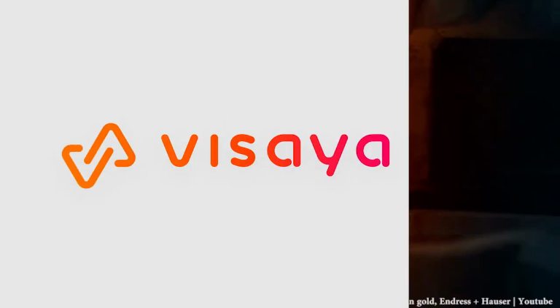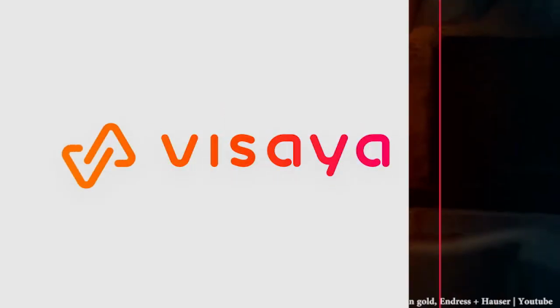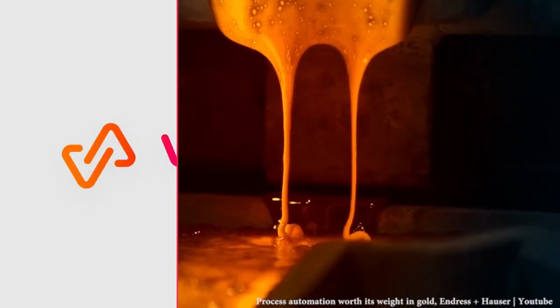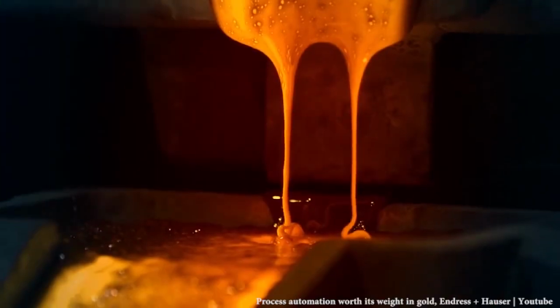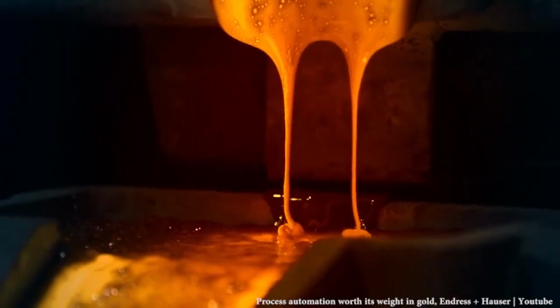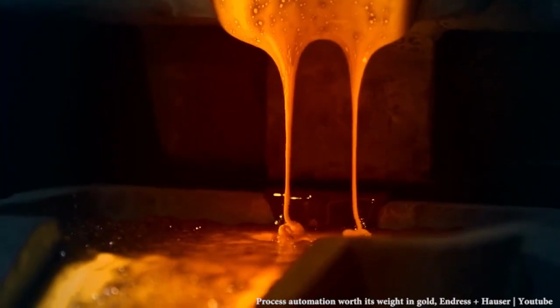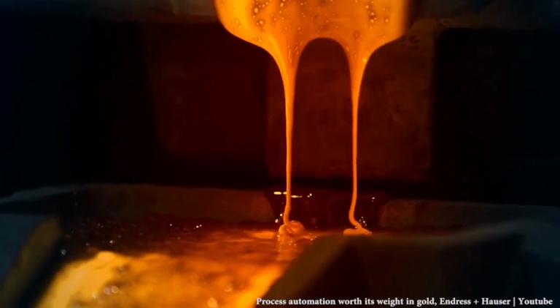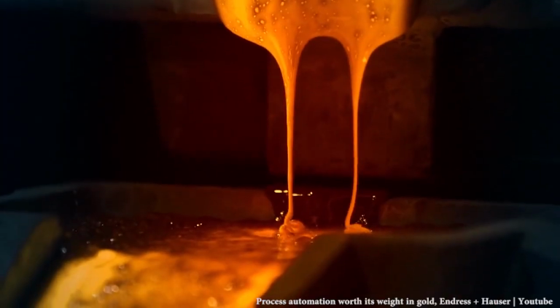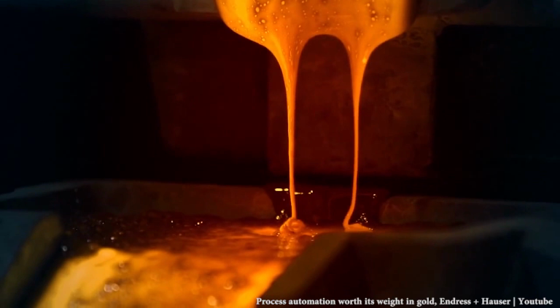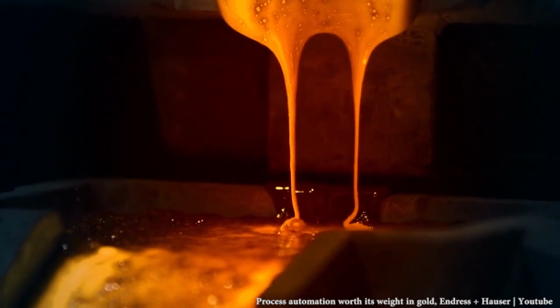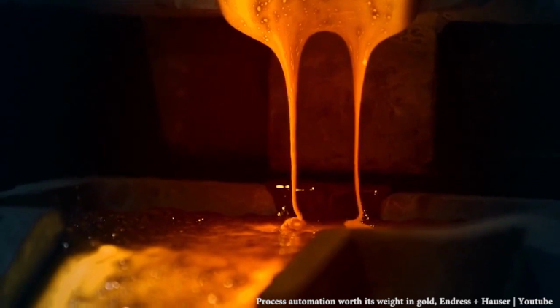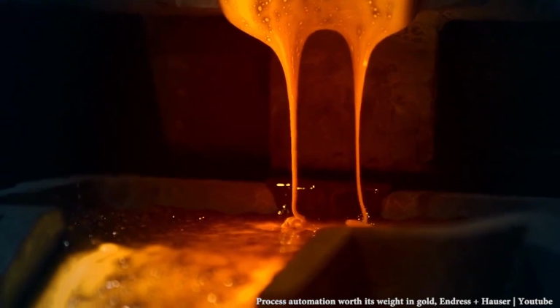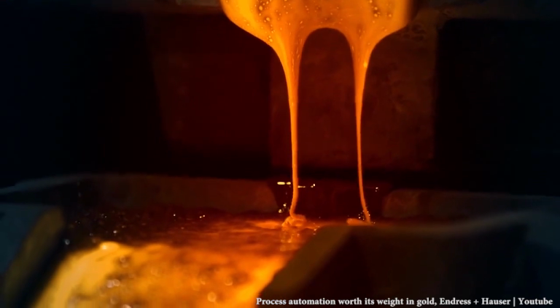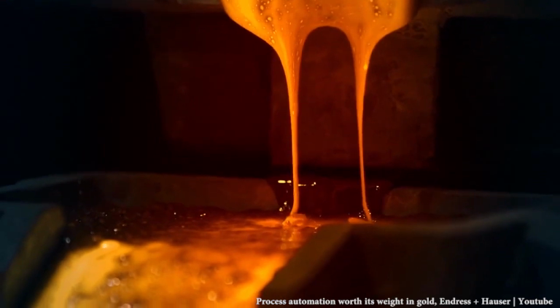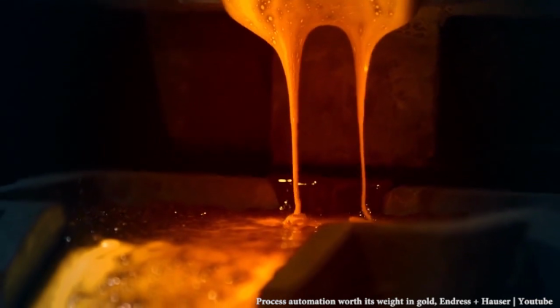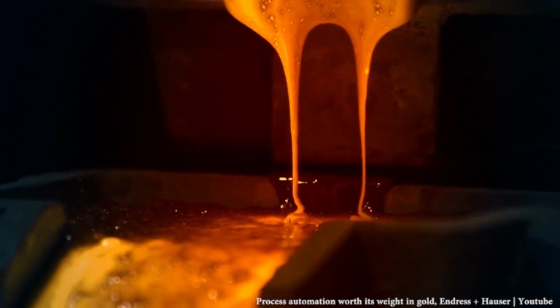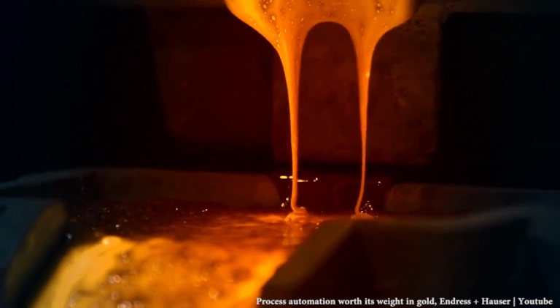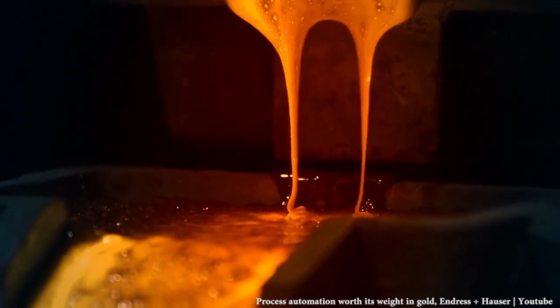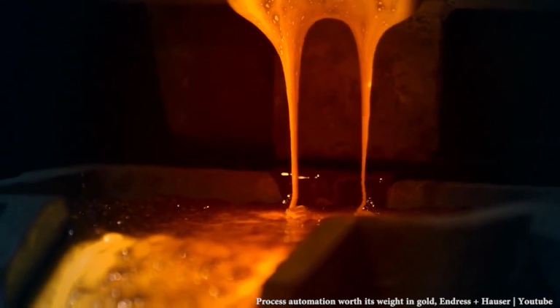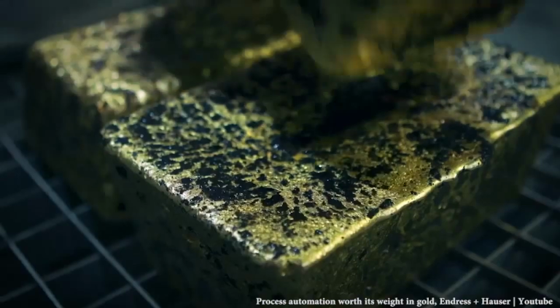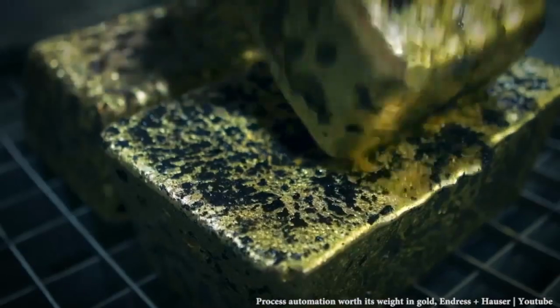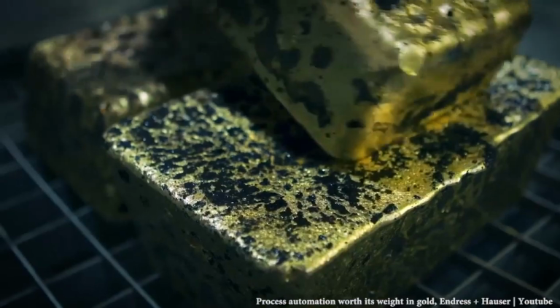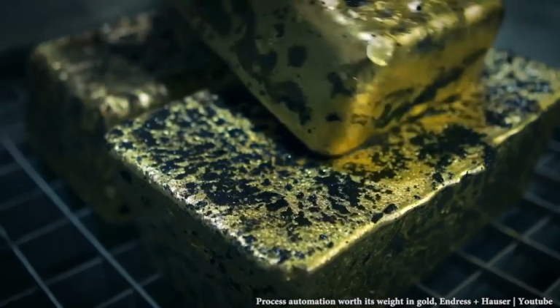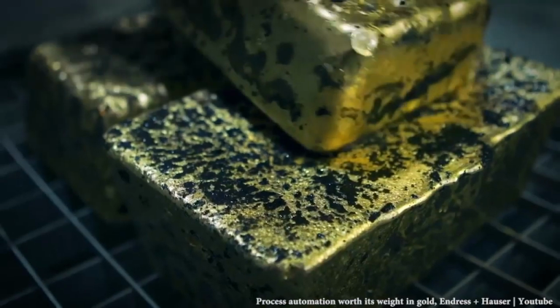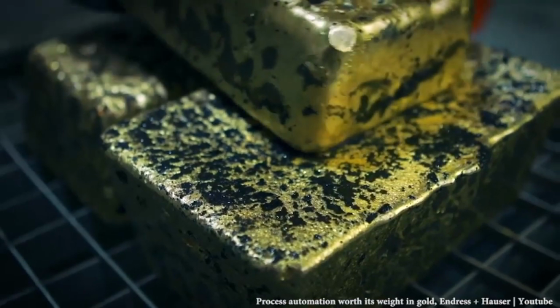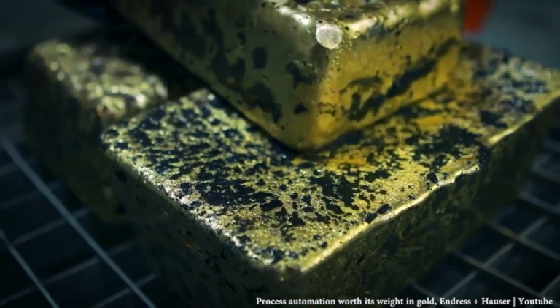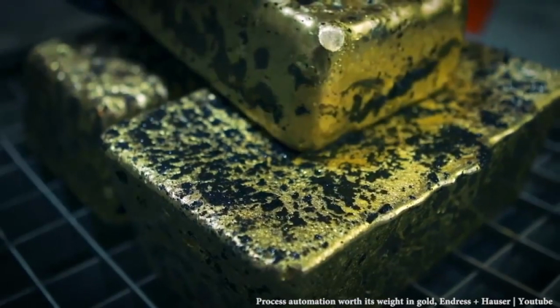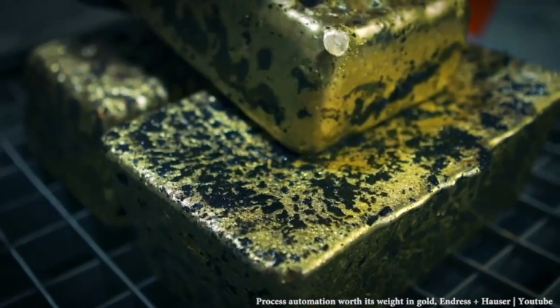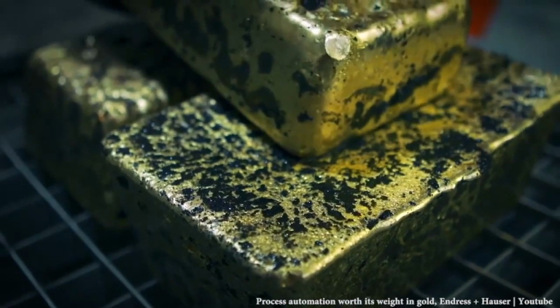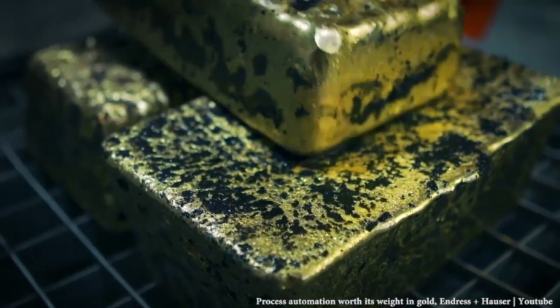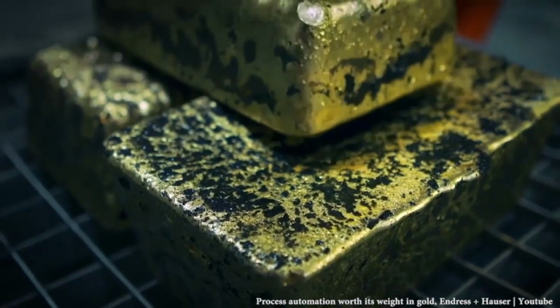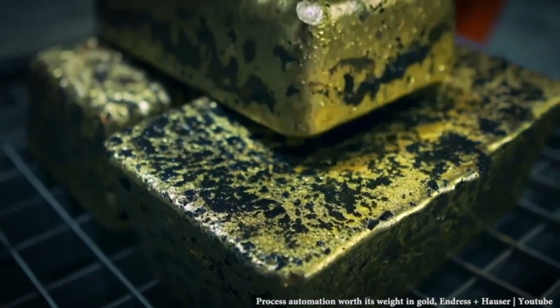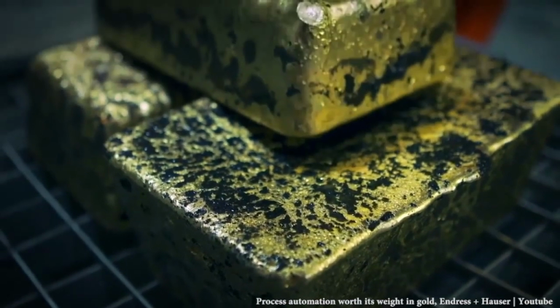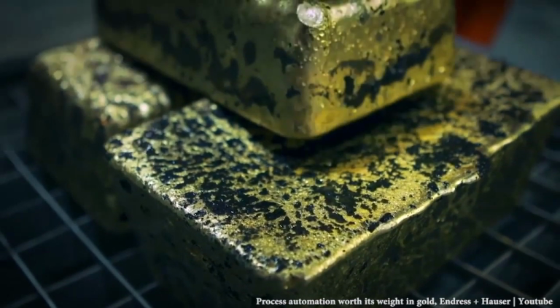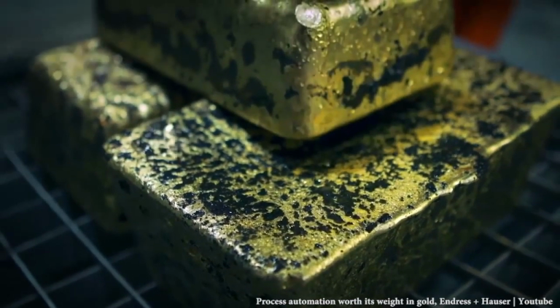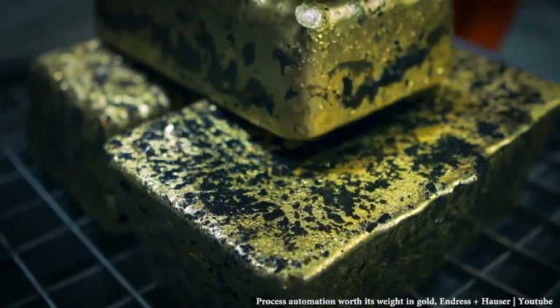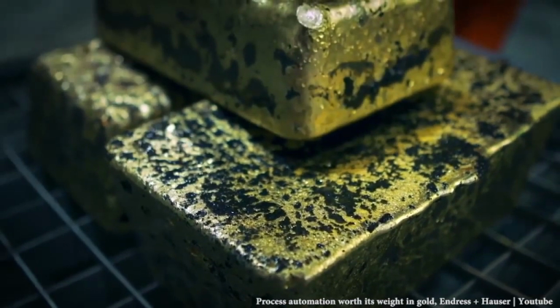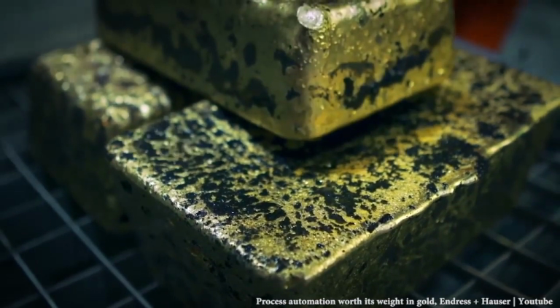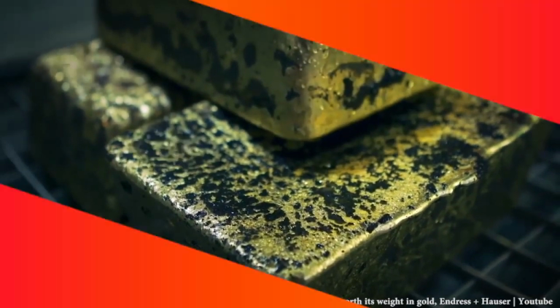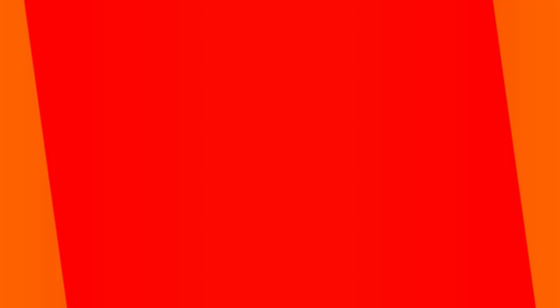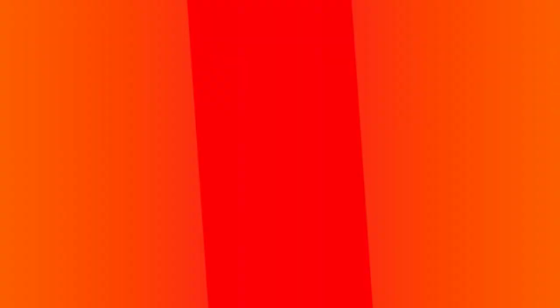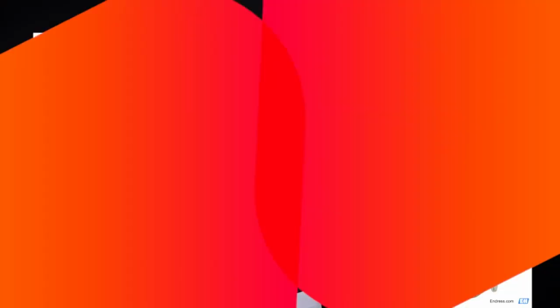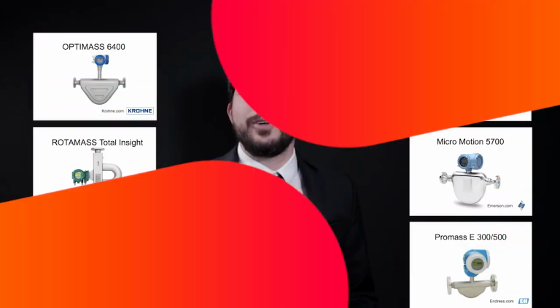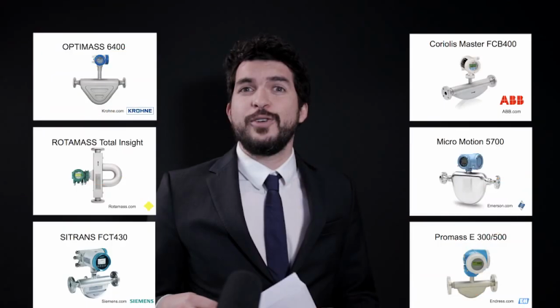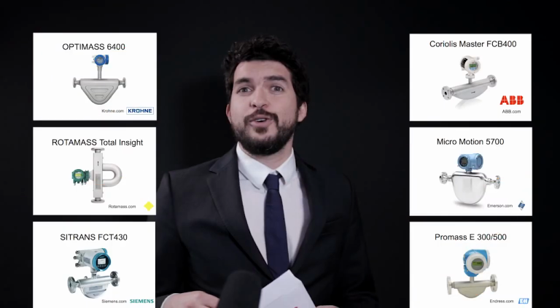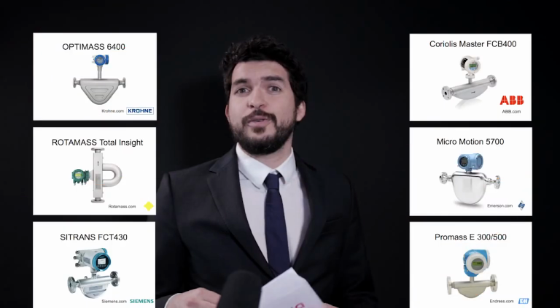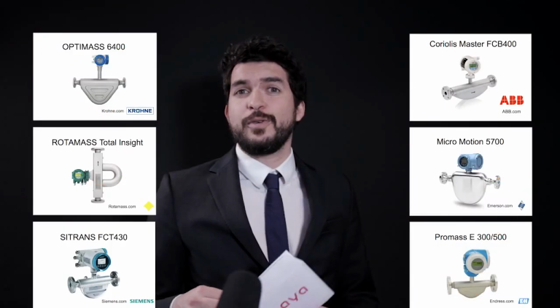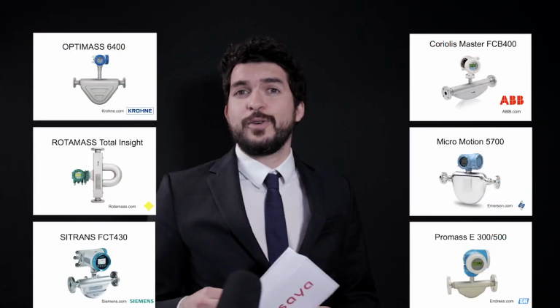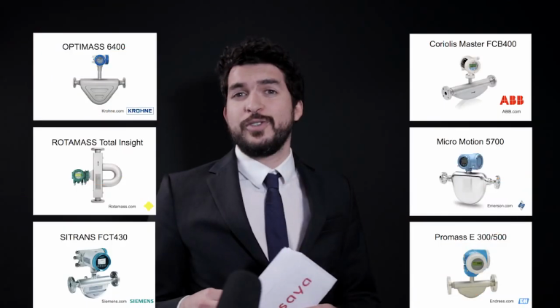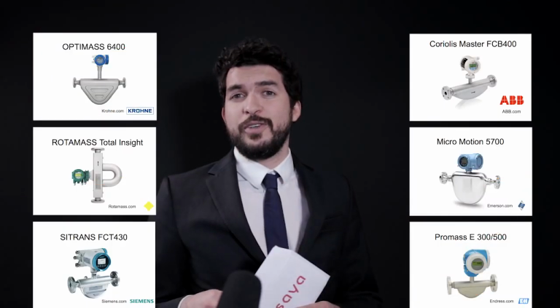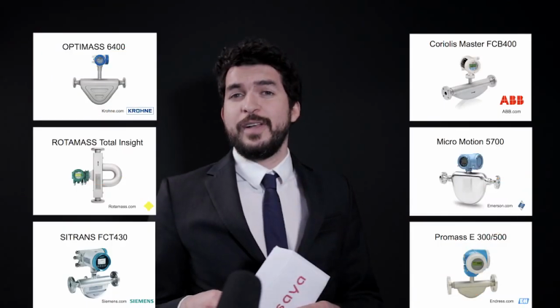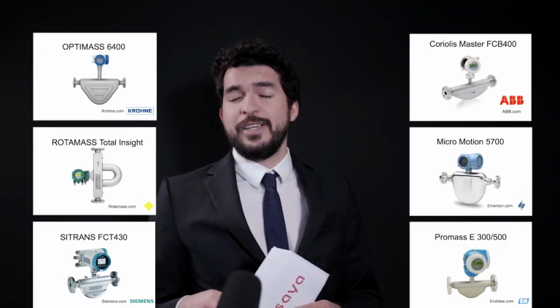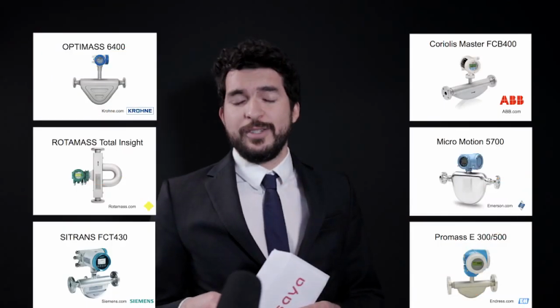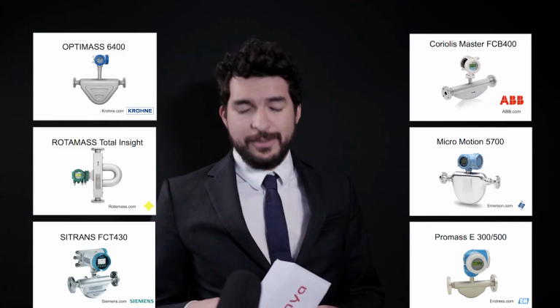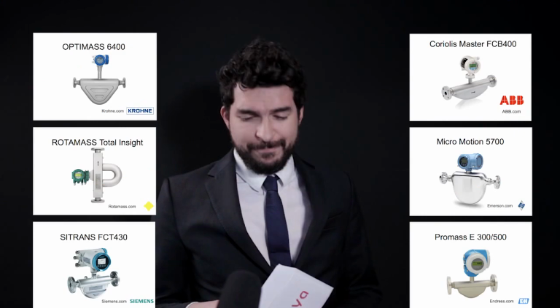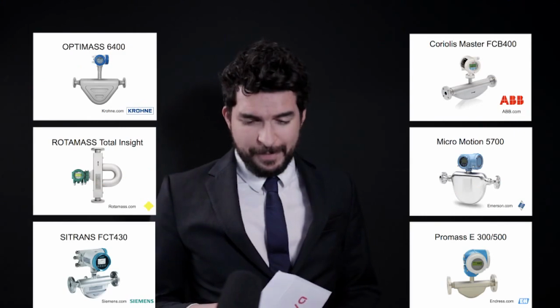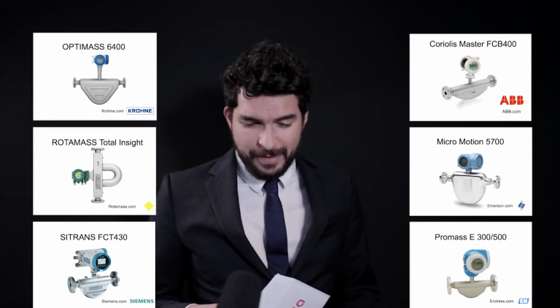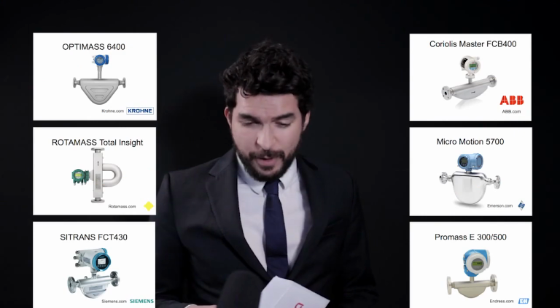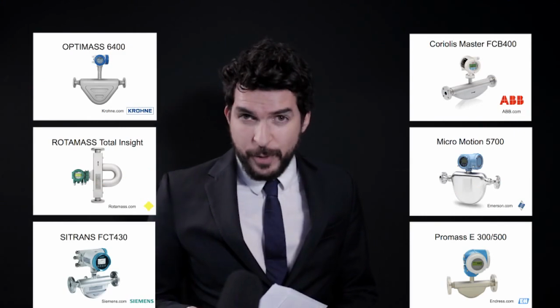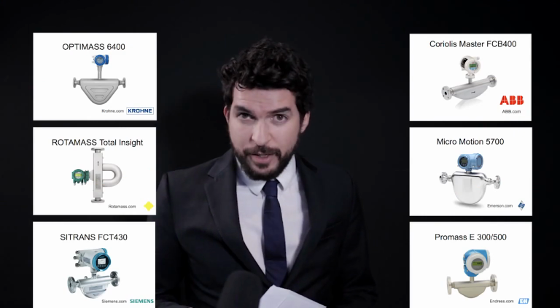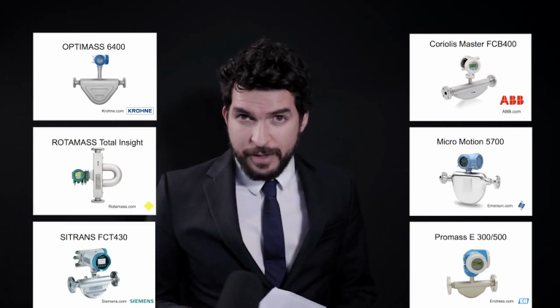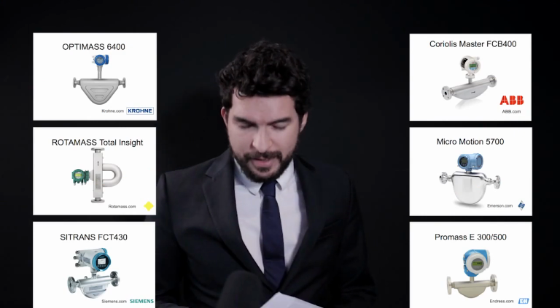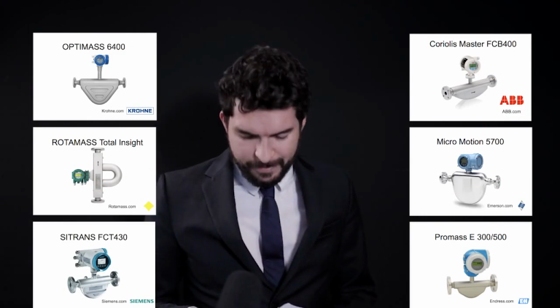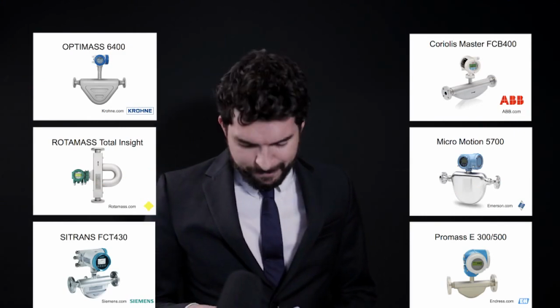This week in Visaya Weekly we get some gold rush. You choose your favorite Coriolis flow meter.